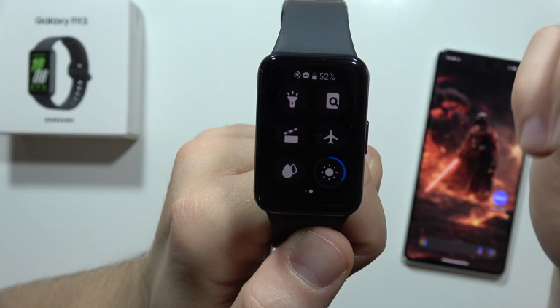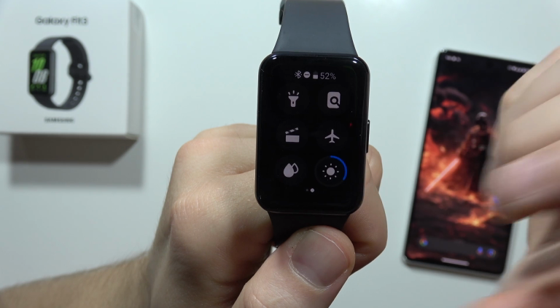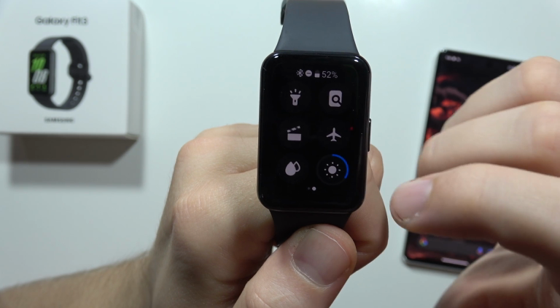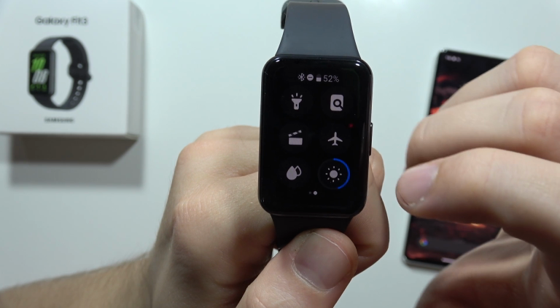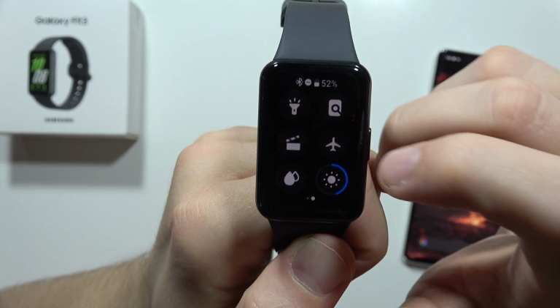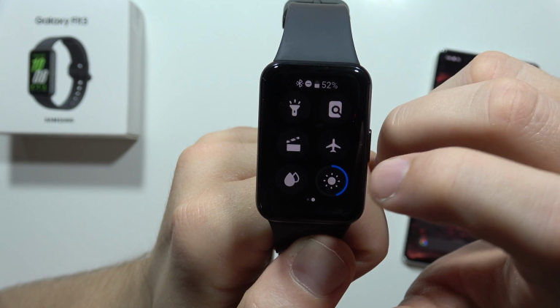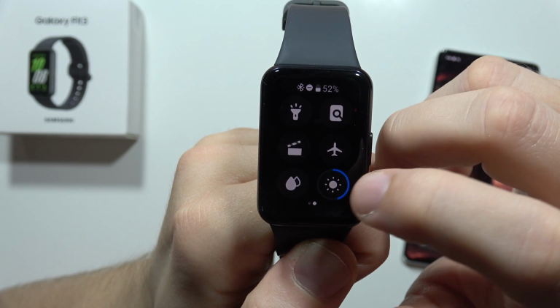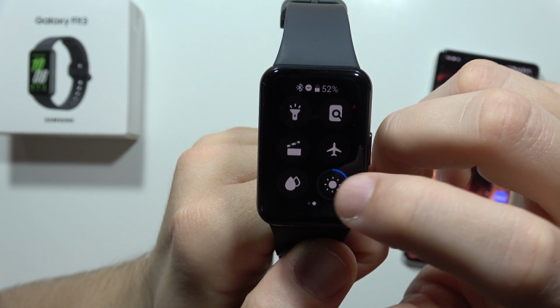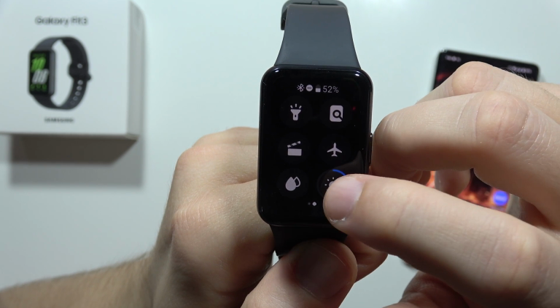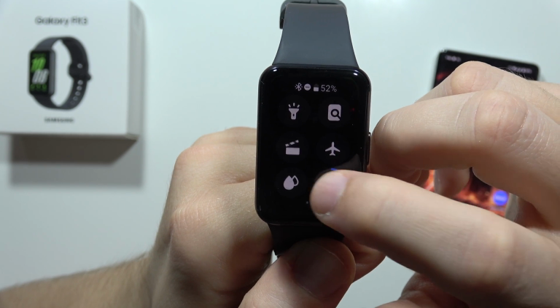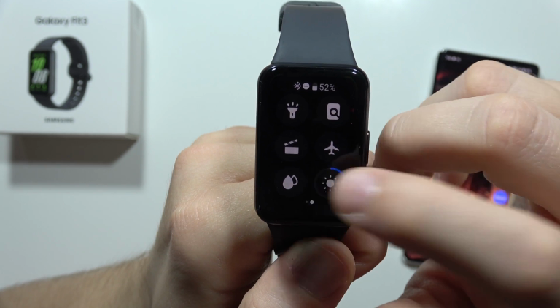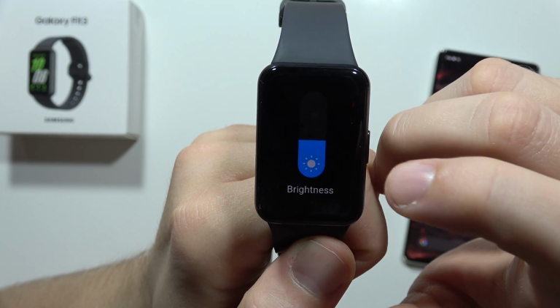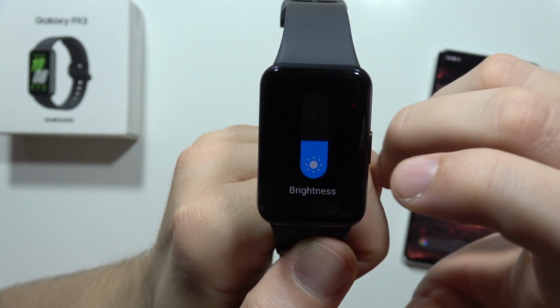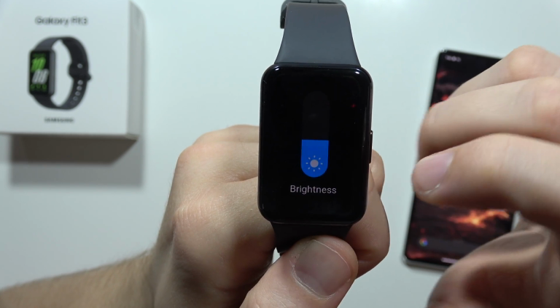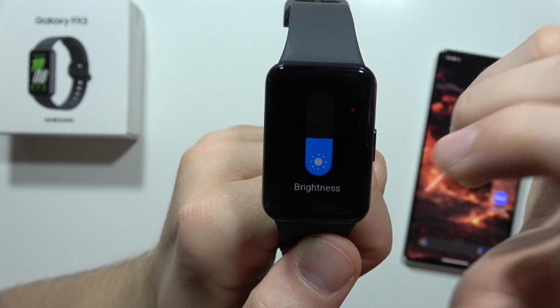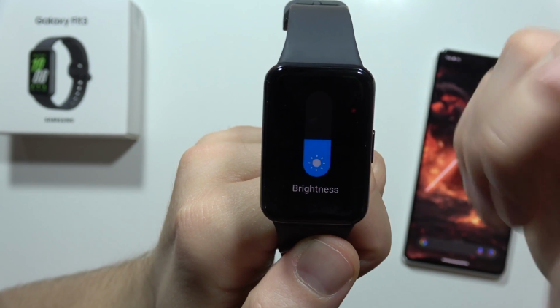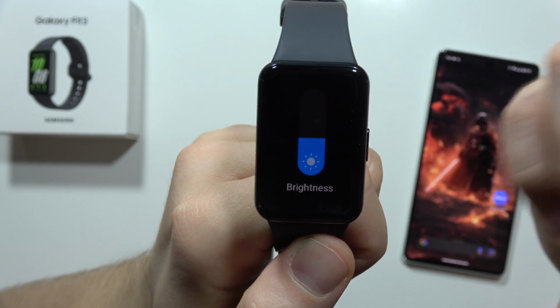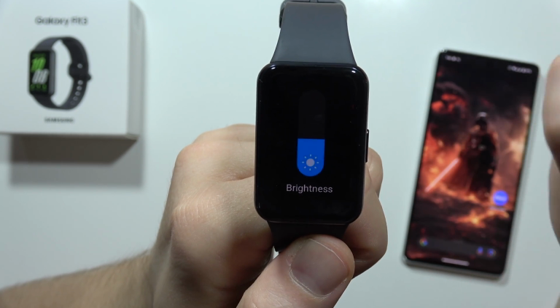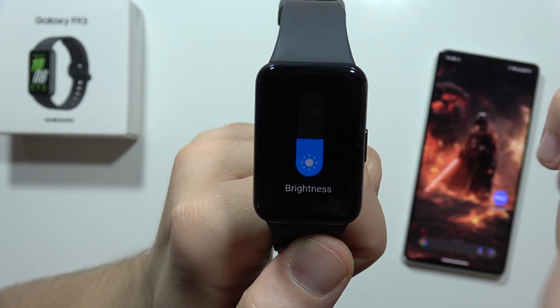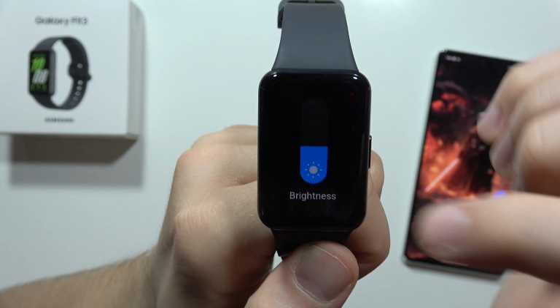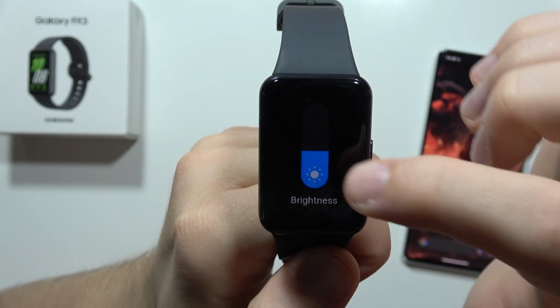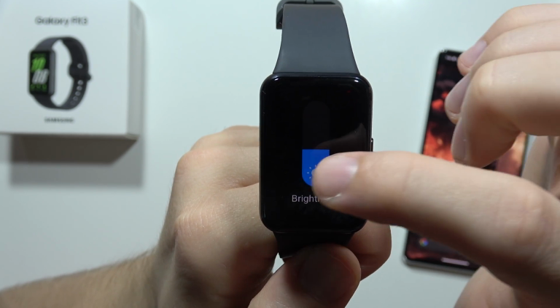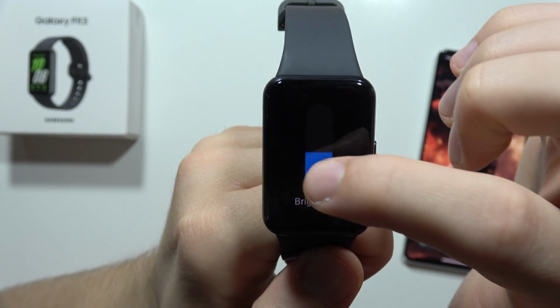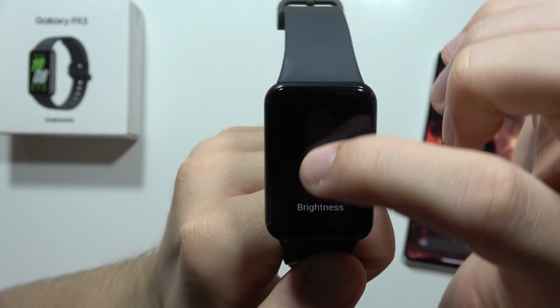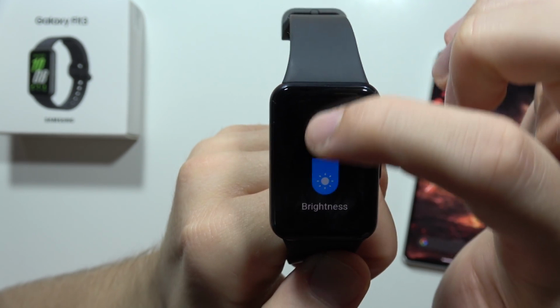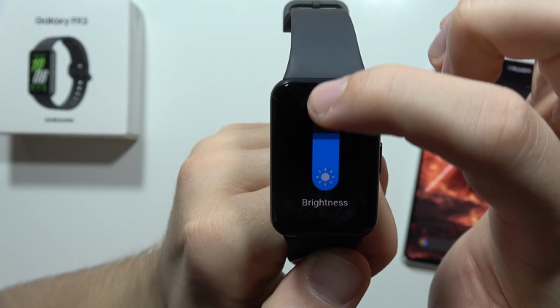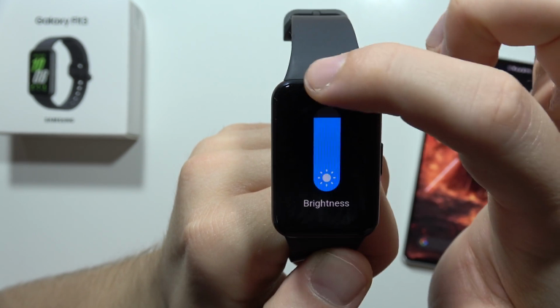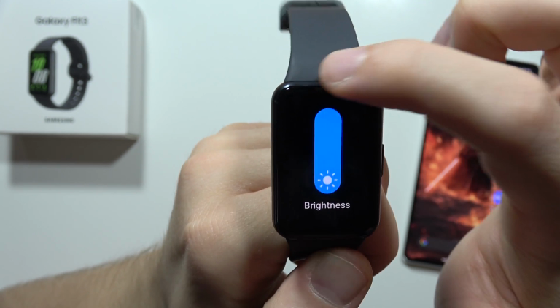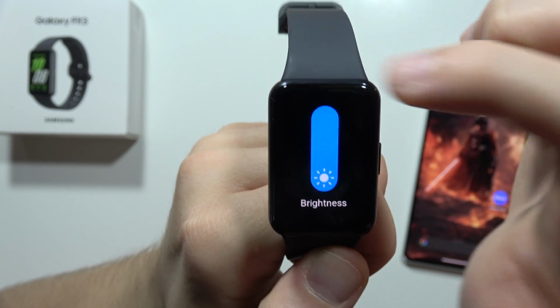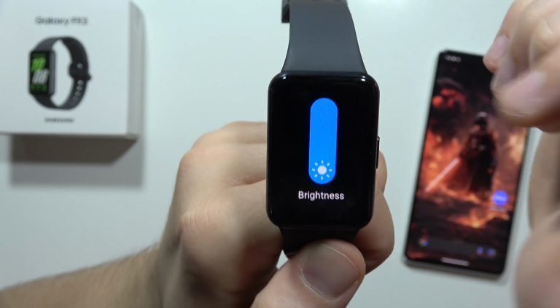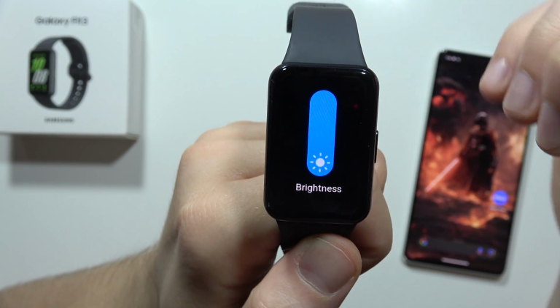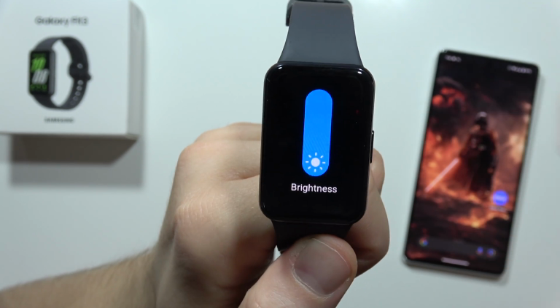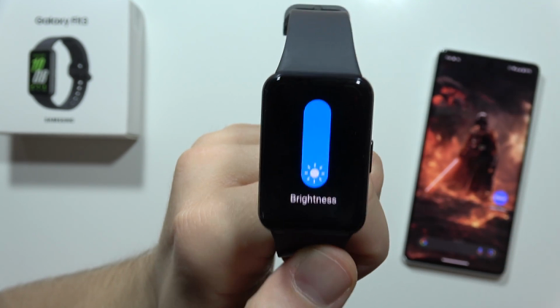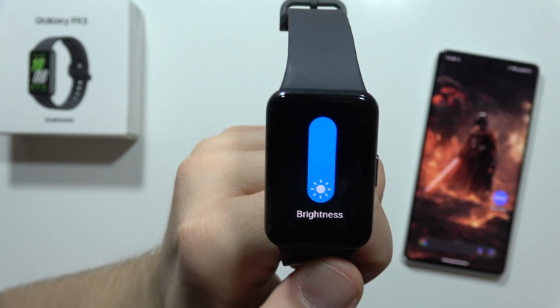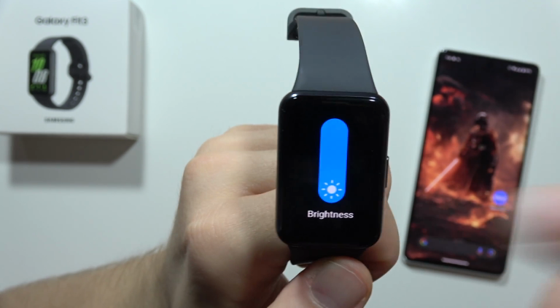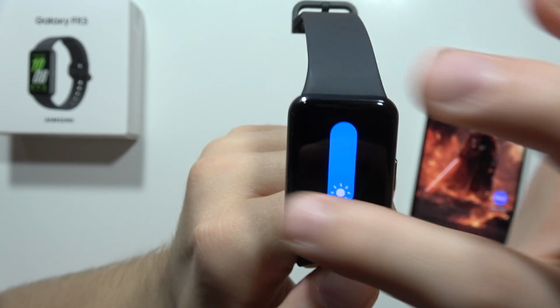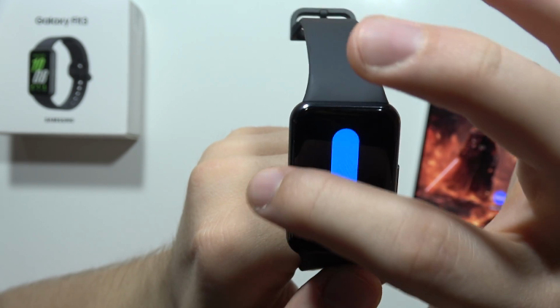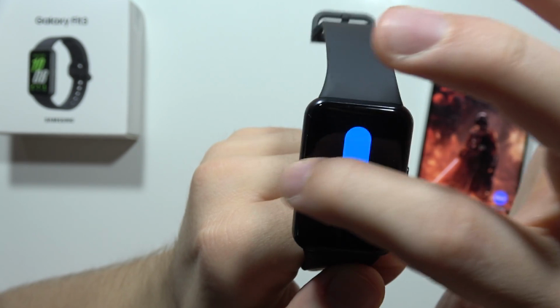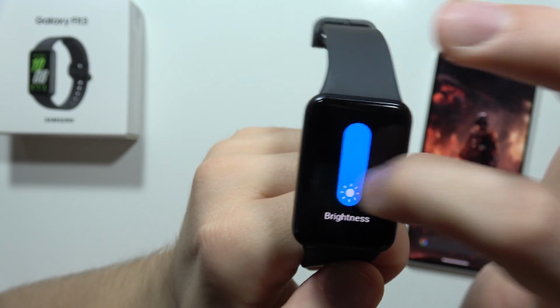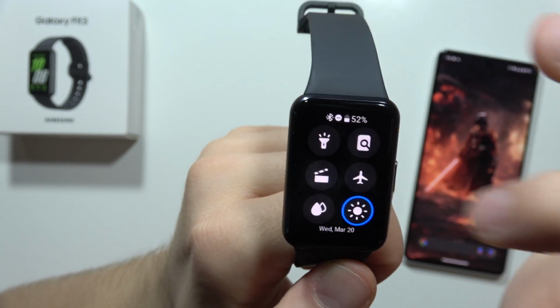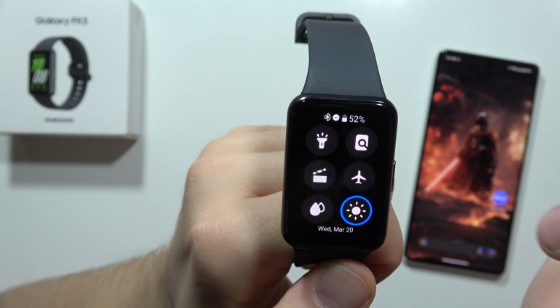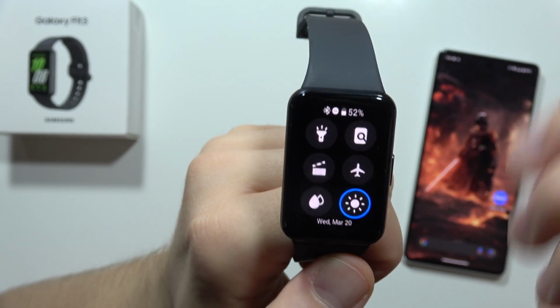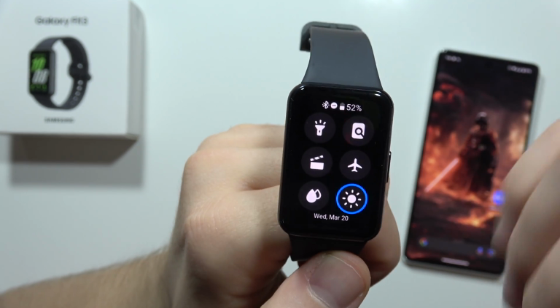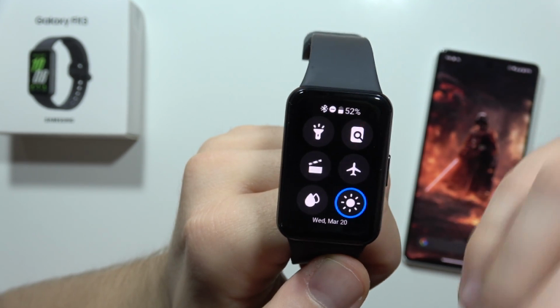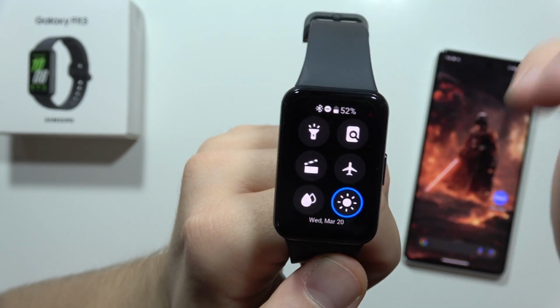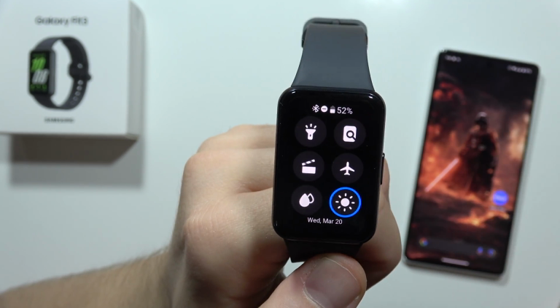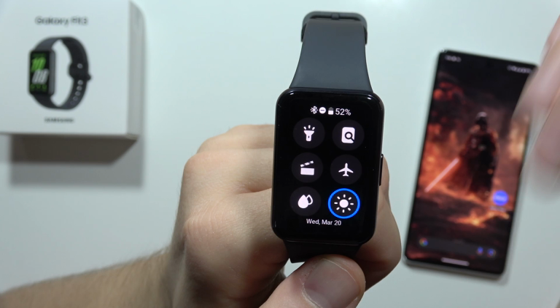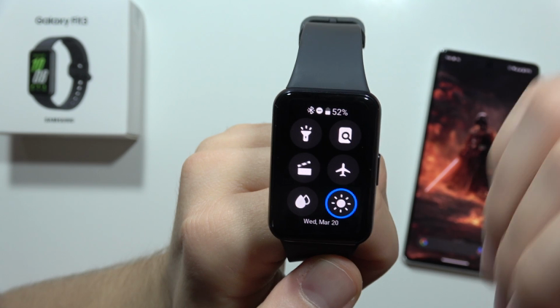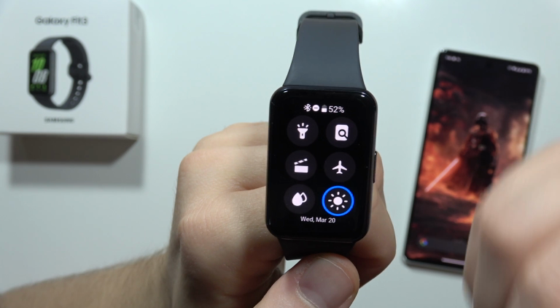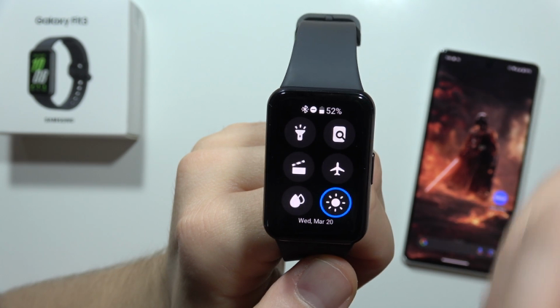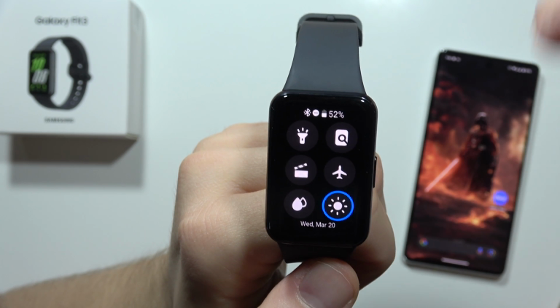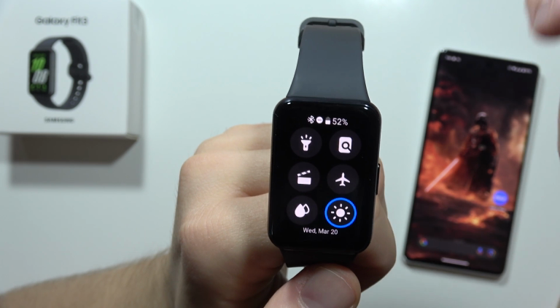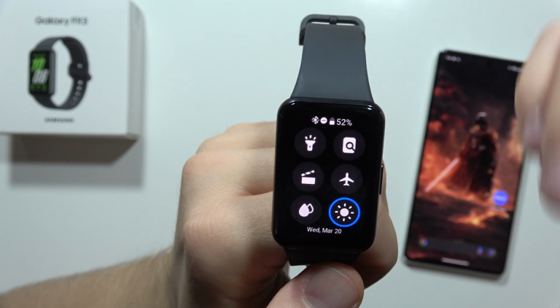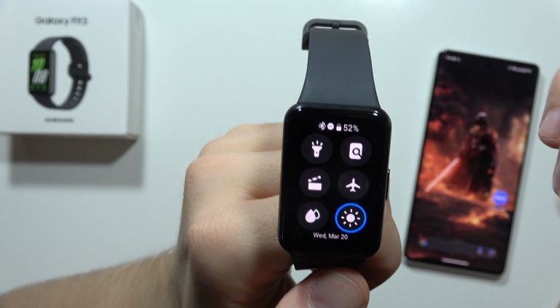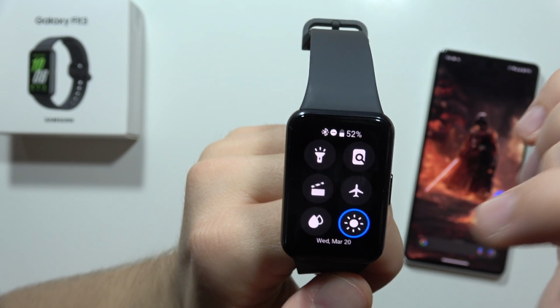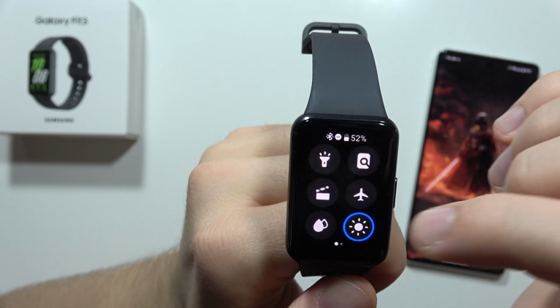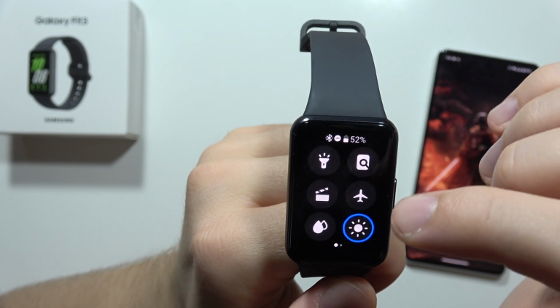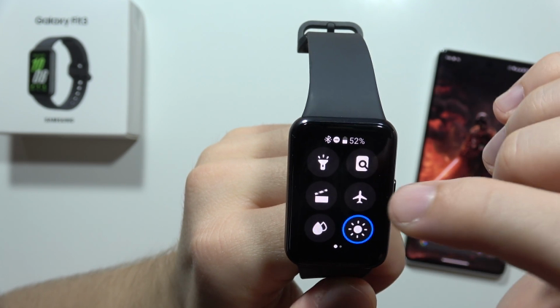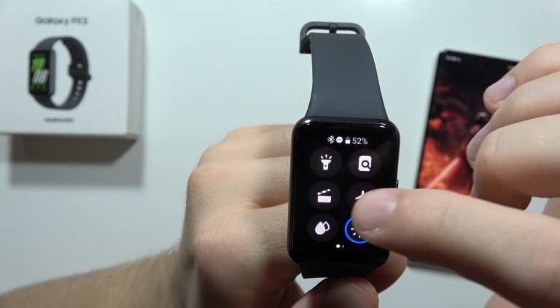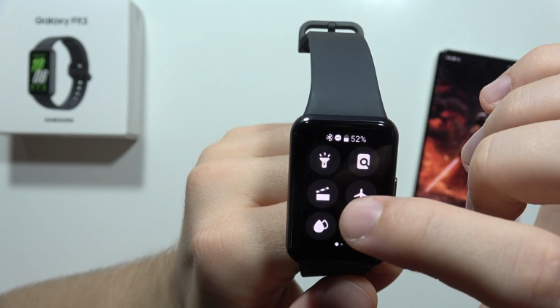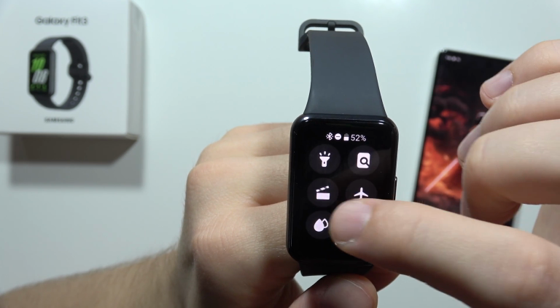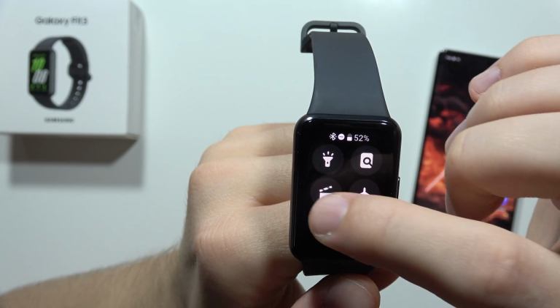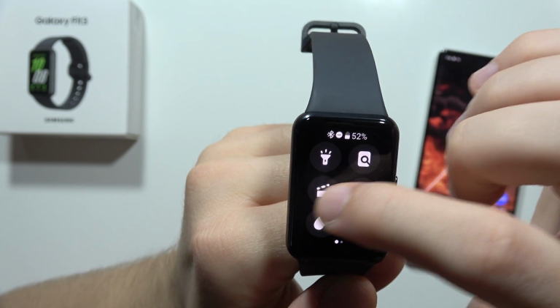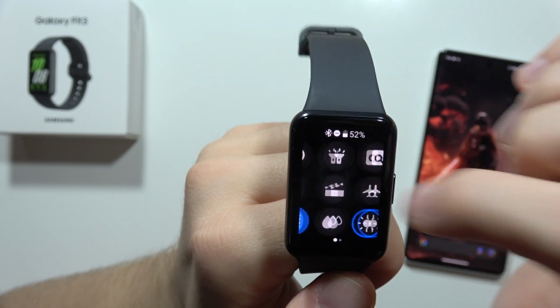For me, the screen is too dark, so click here, swipe up, and as you can see right now, everything is definitely more visible.